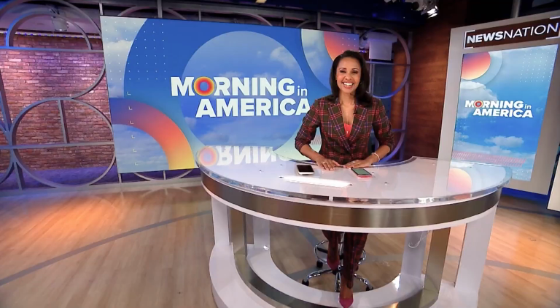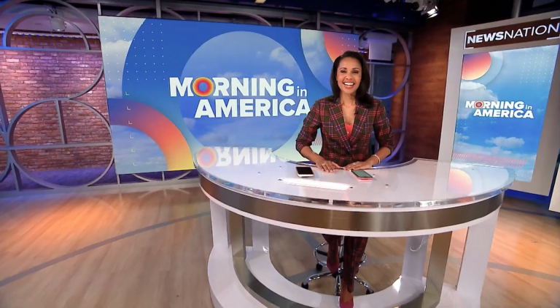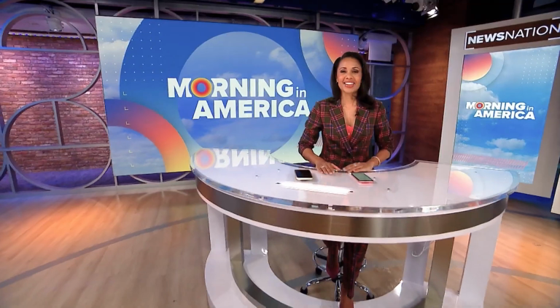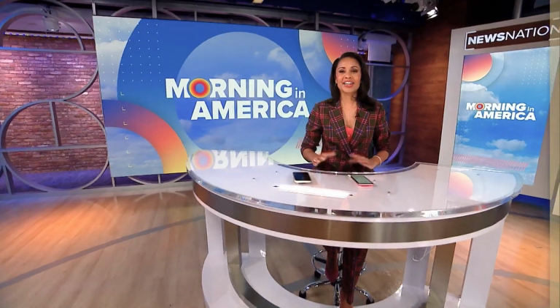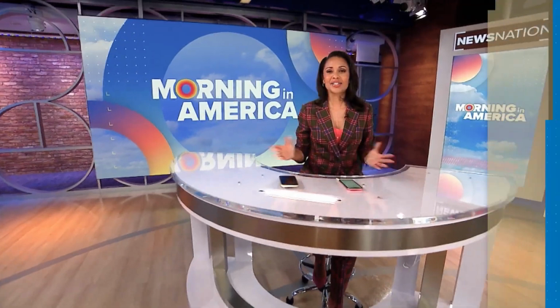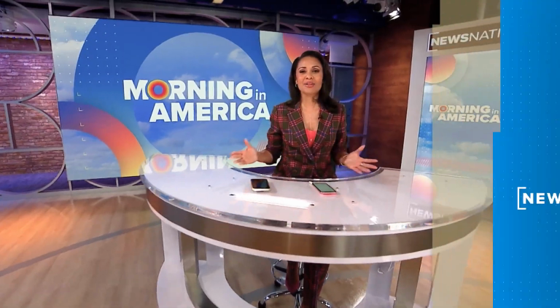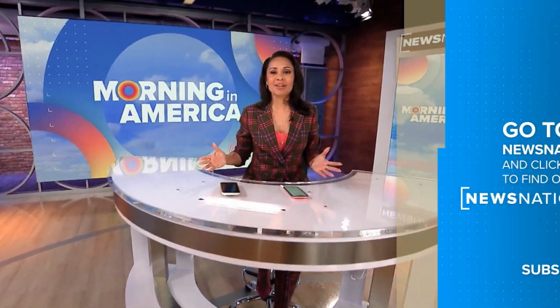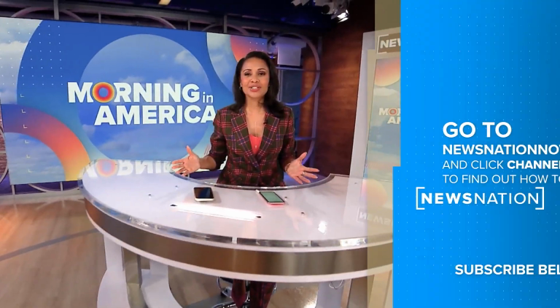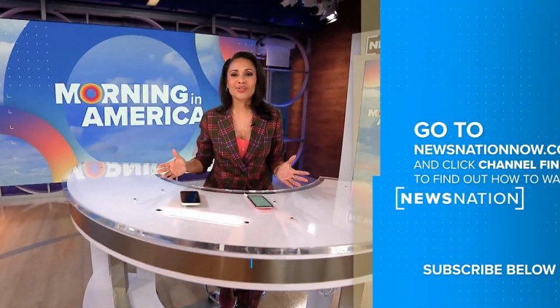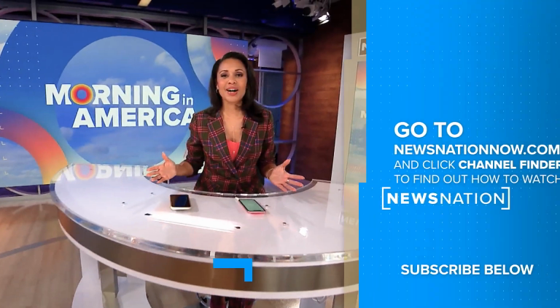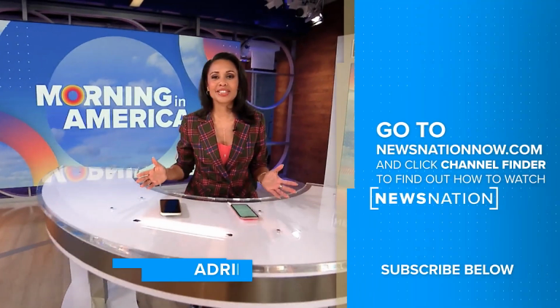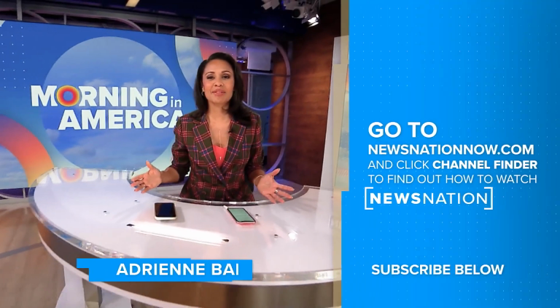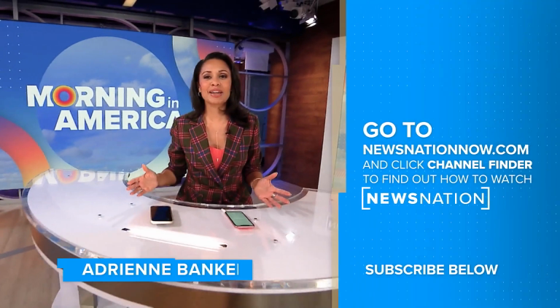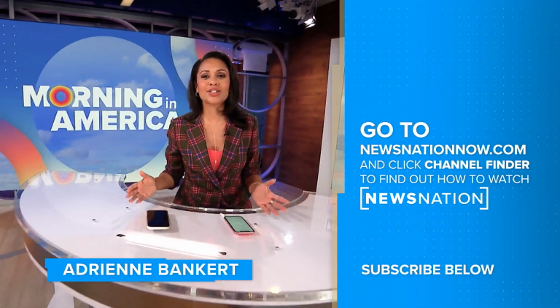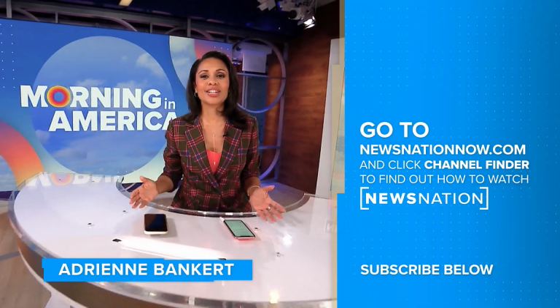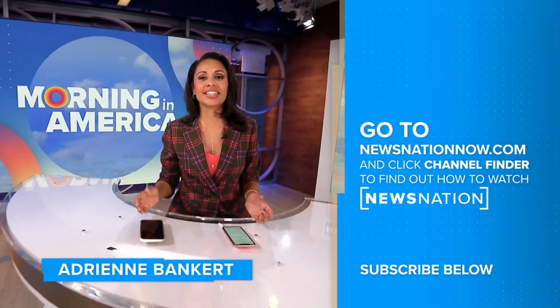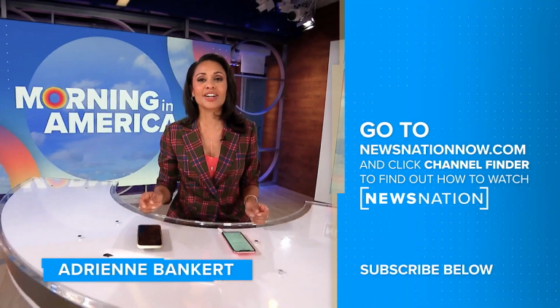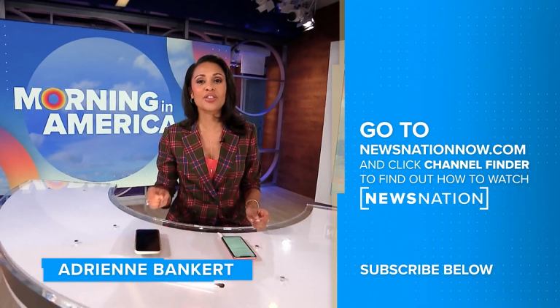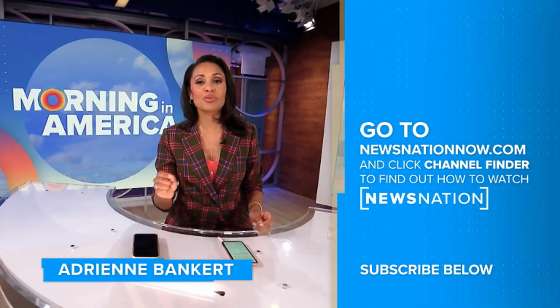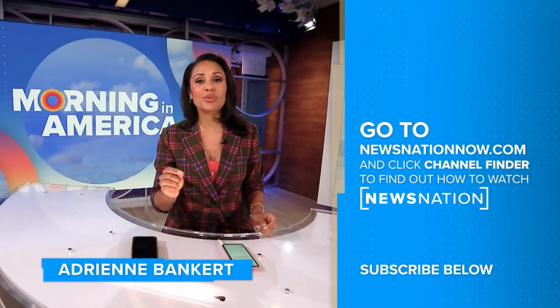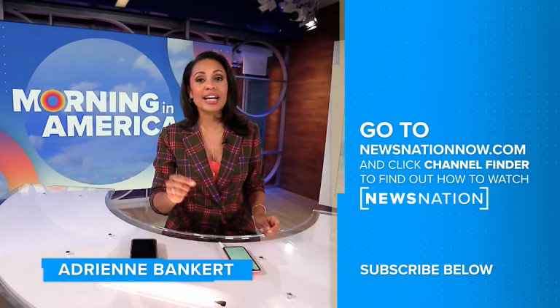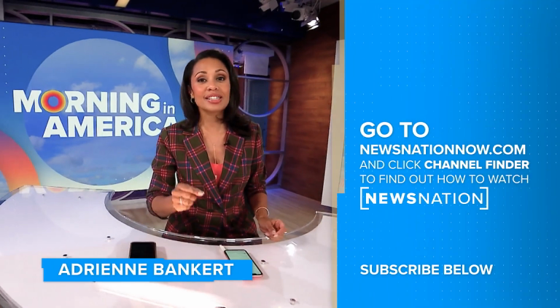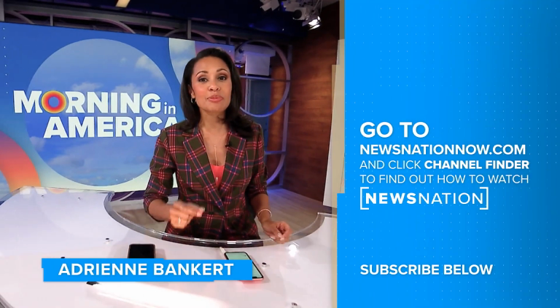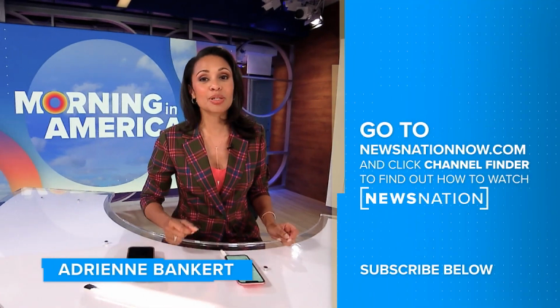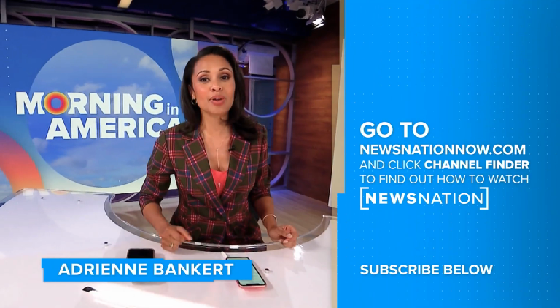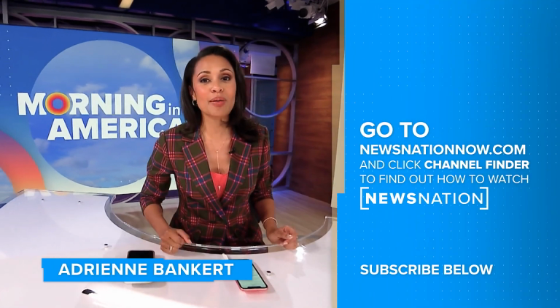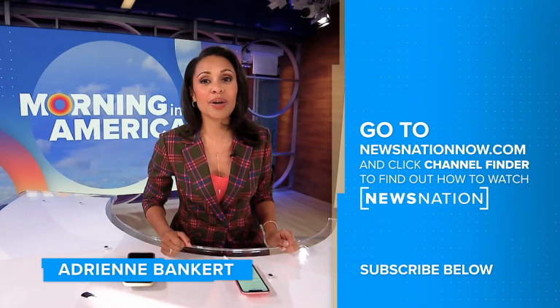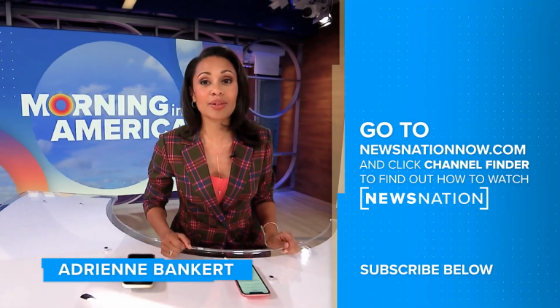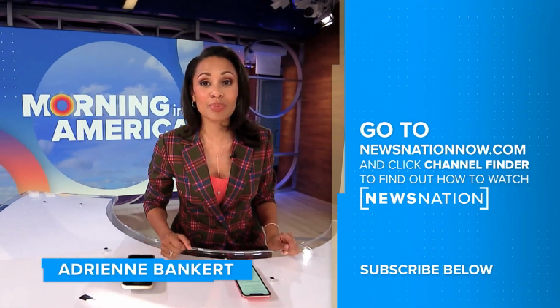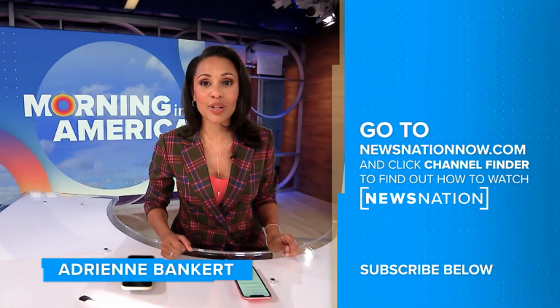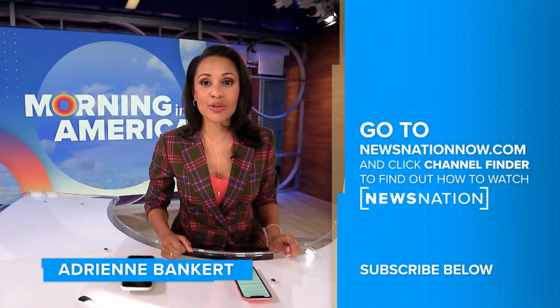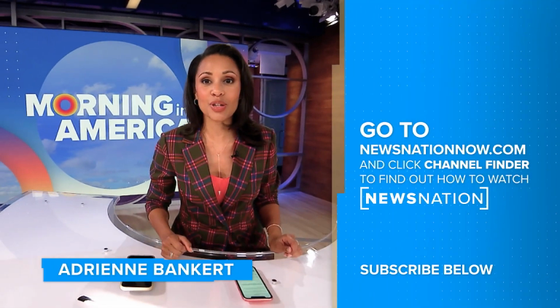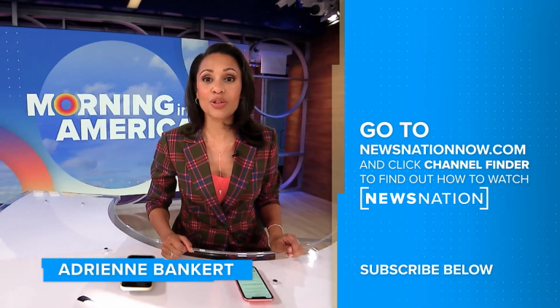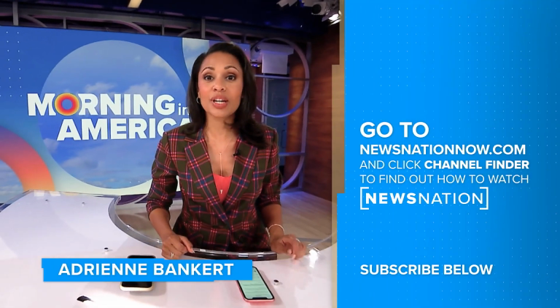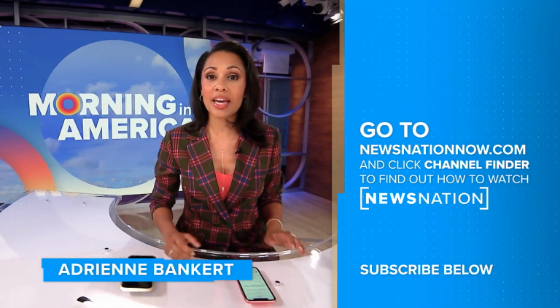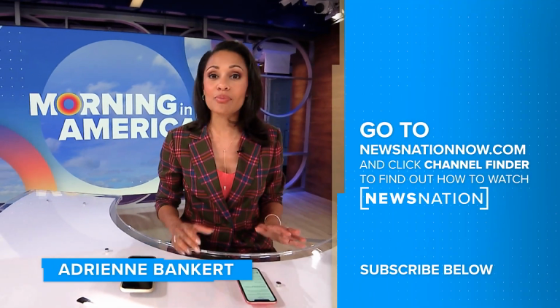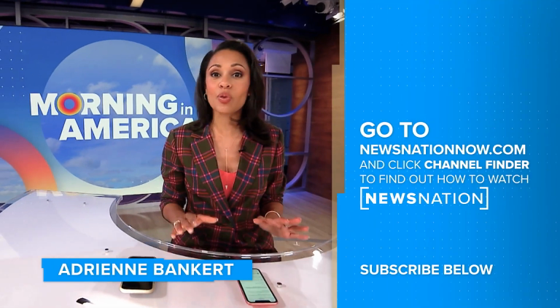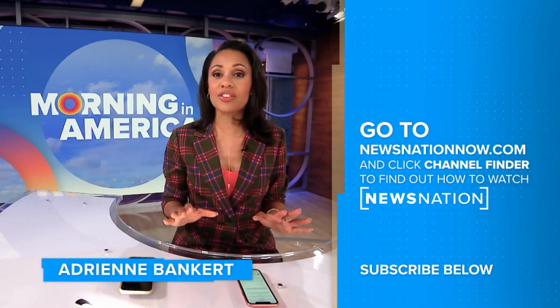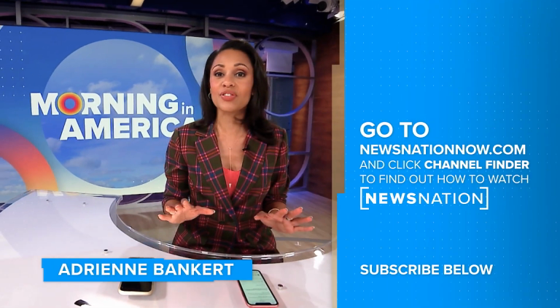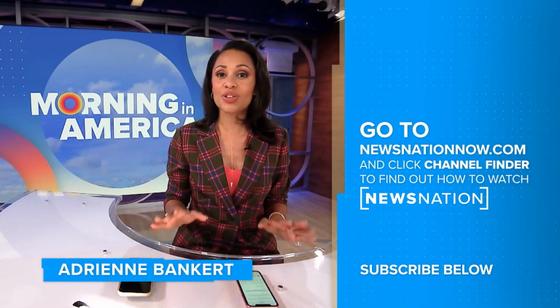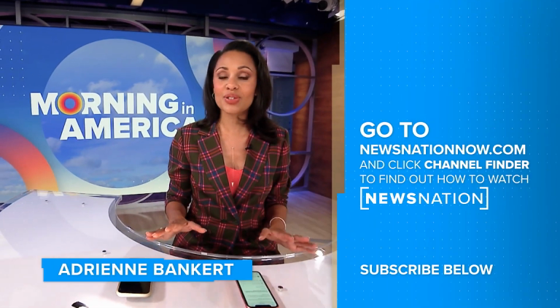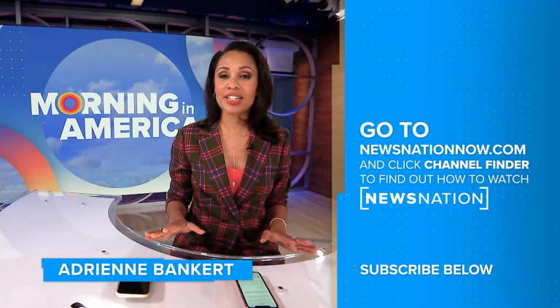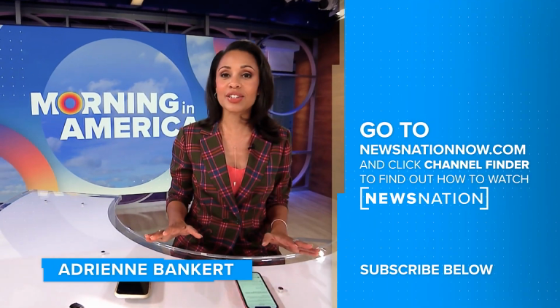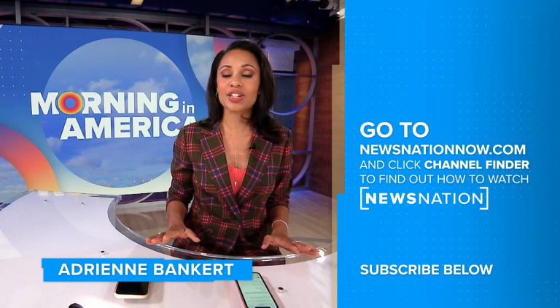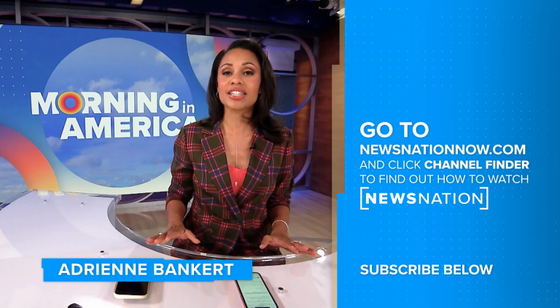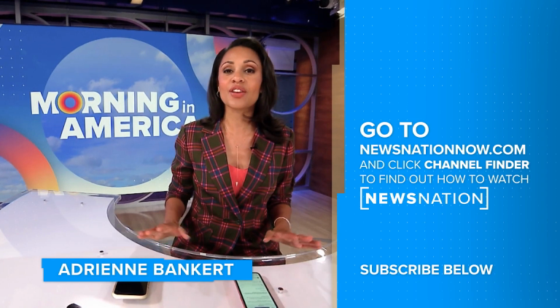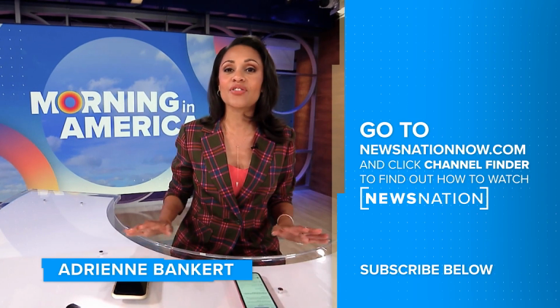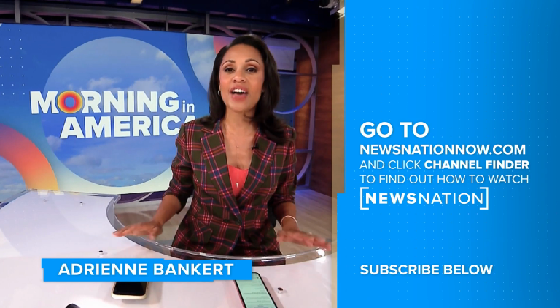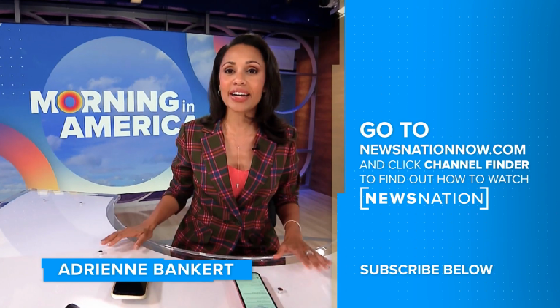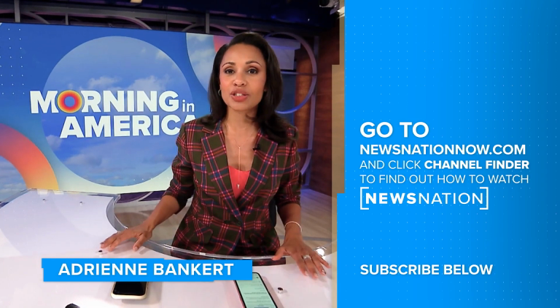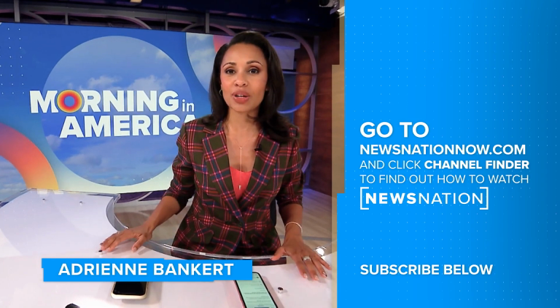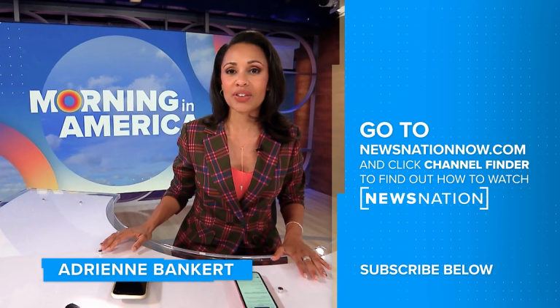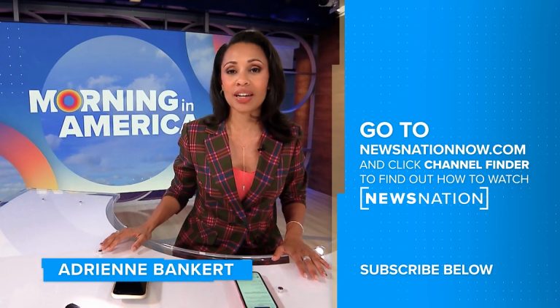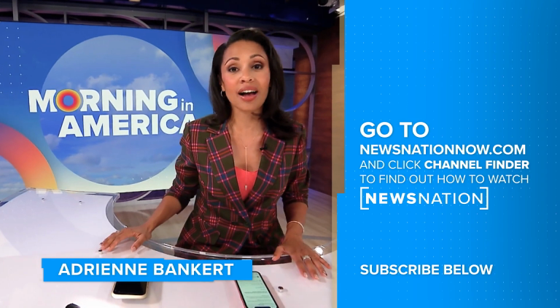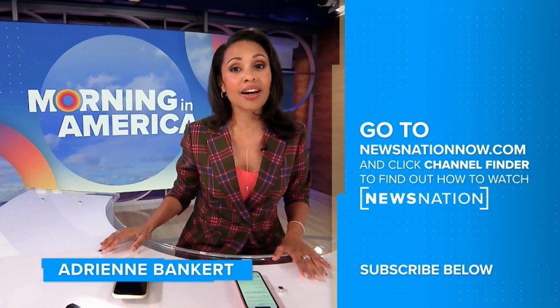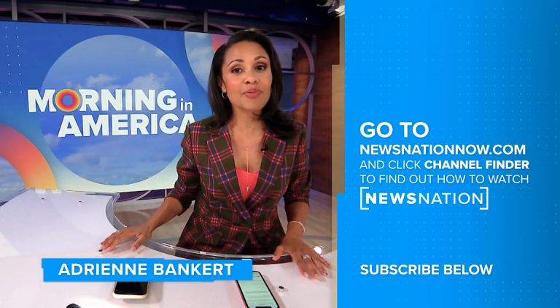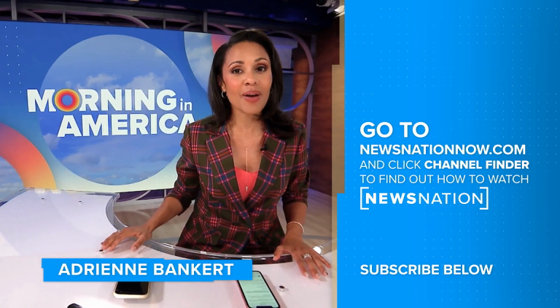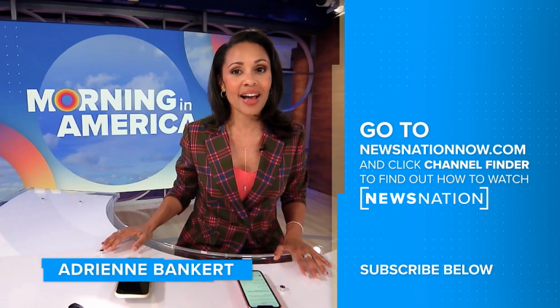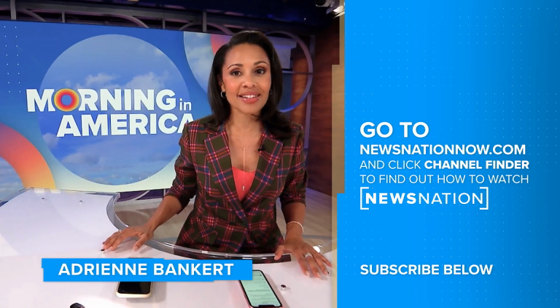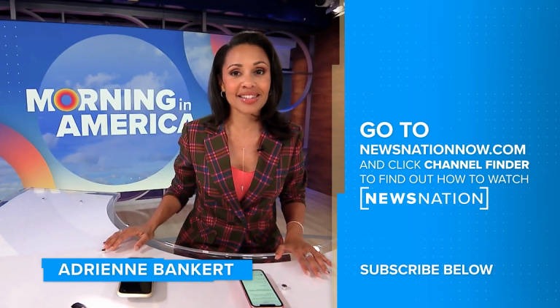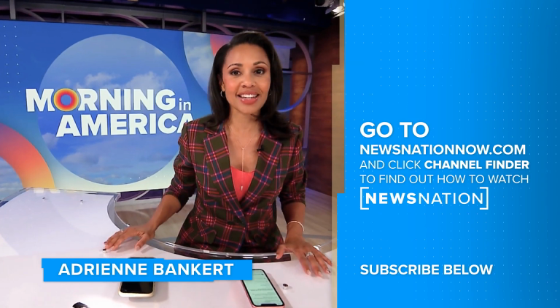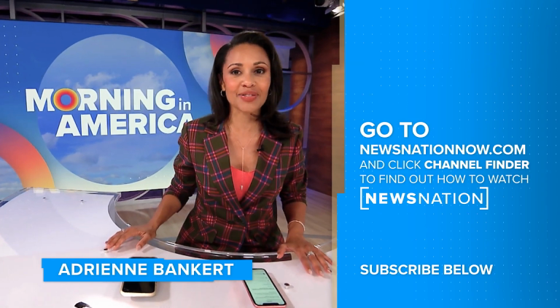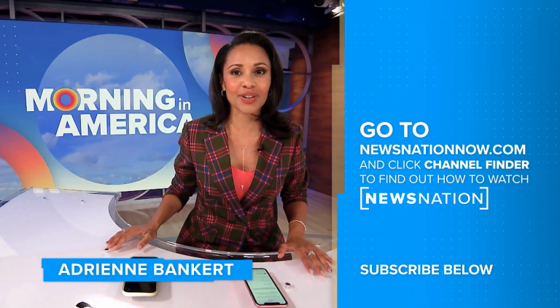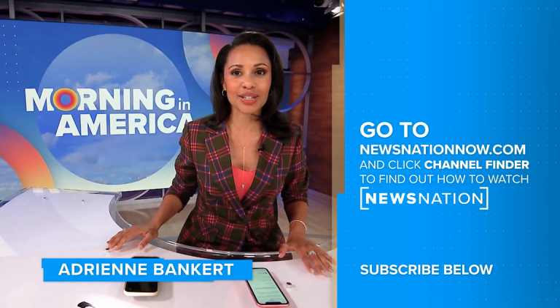Thank you so much for watching. Make sure to click on the red subscribe button below so you can get more of NewsNation's fact-driven, unbiased coverage.